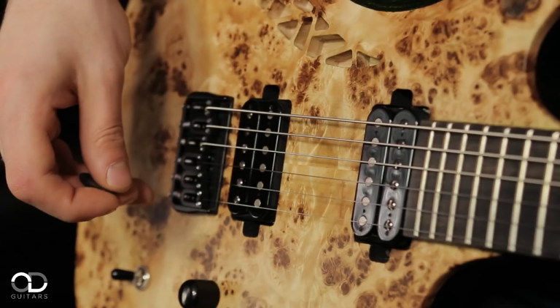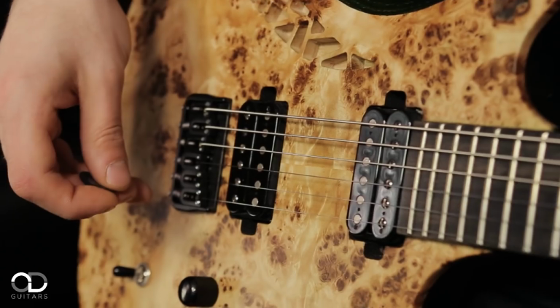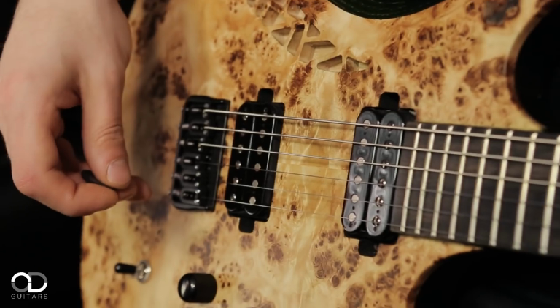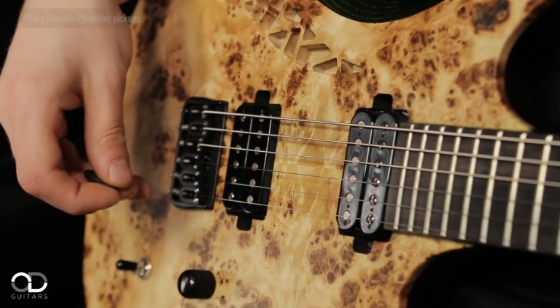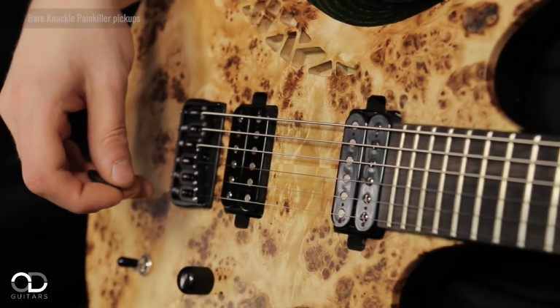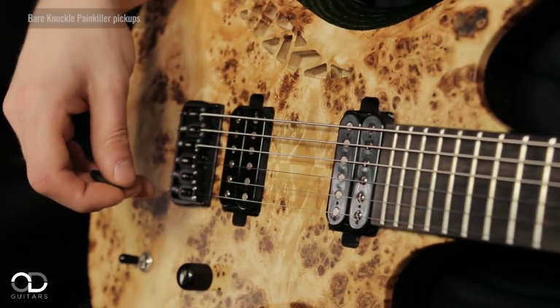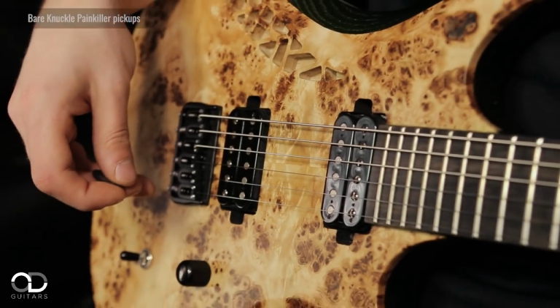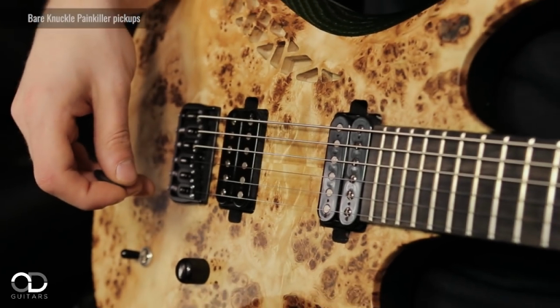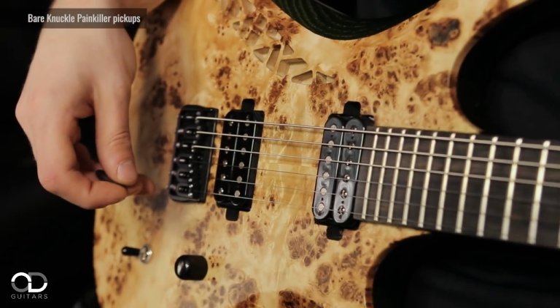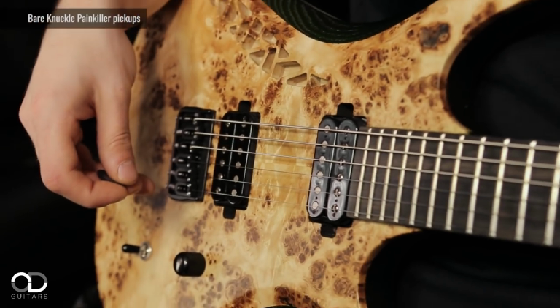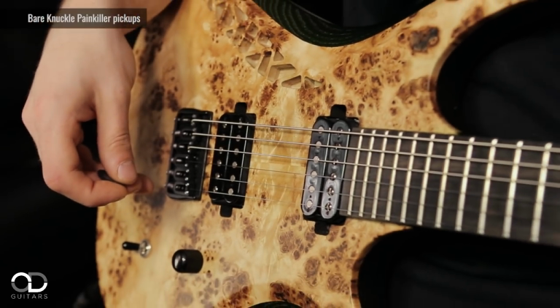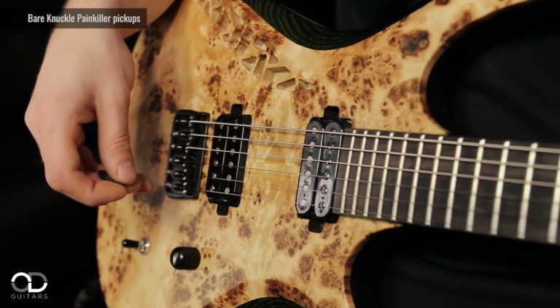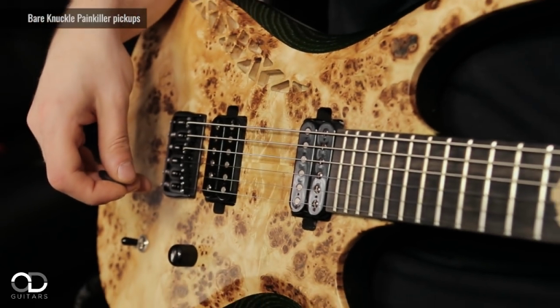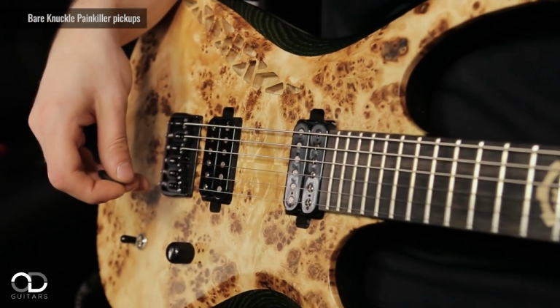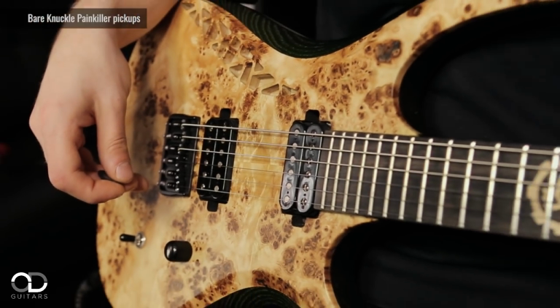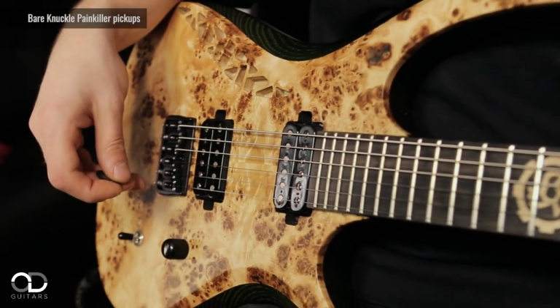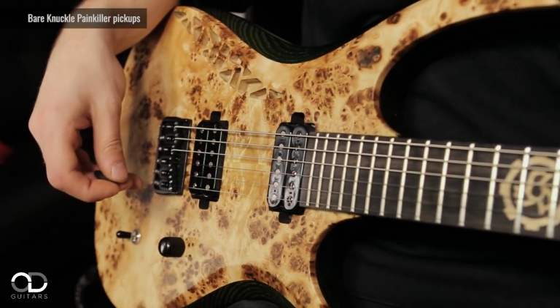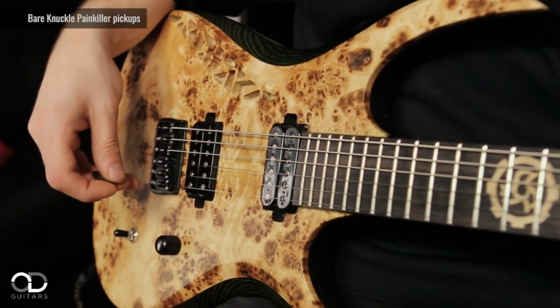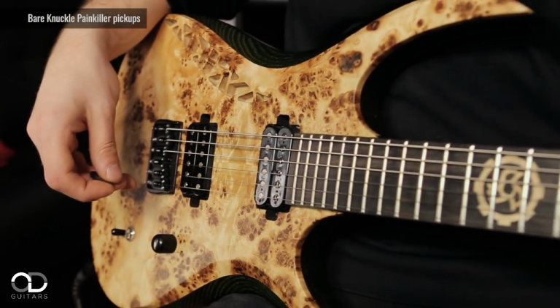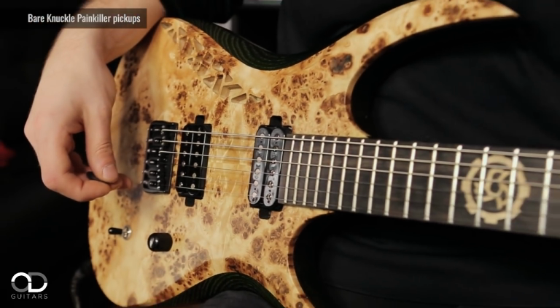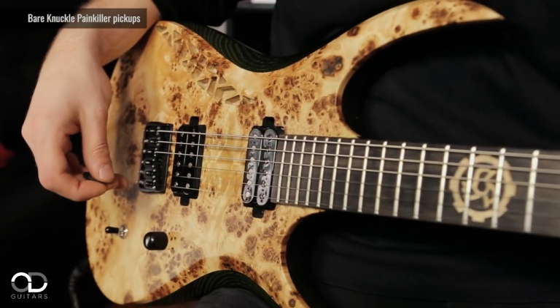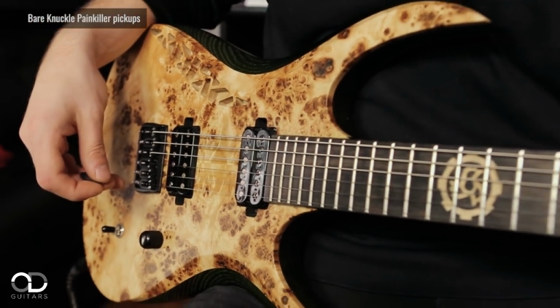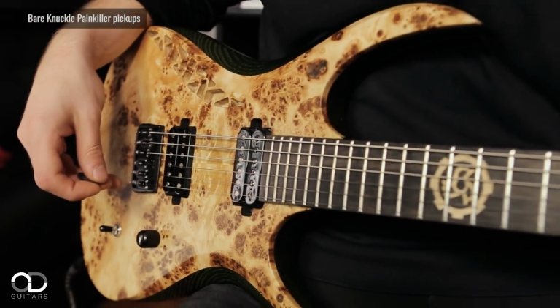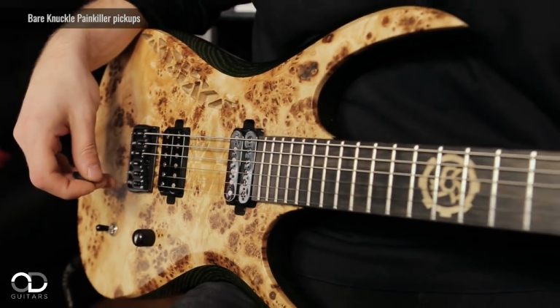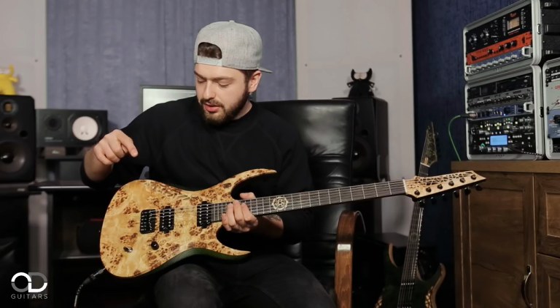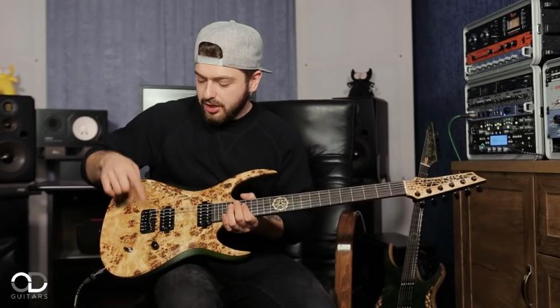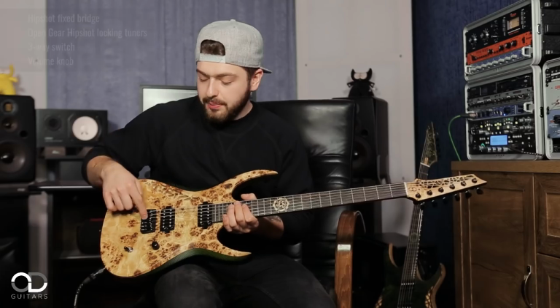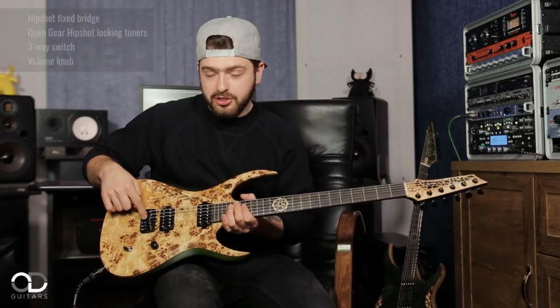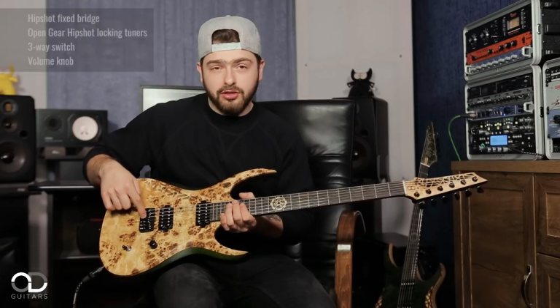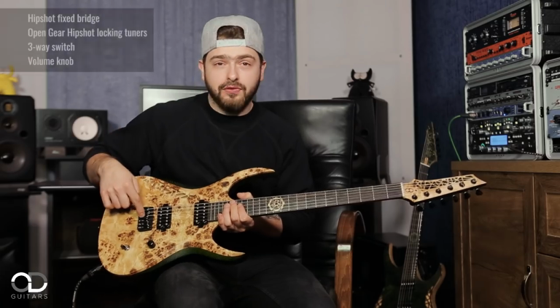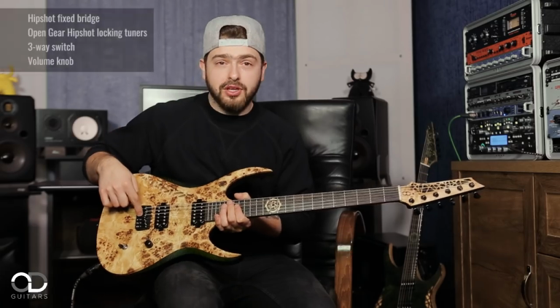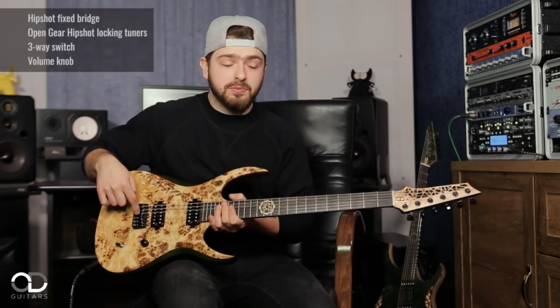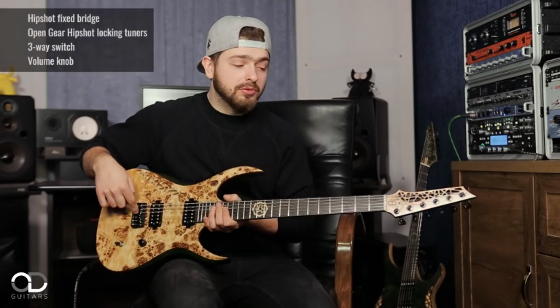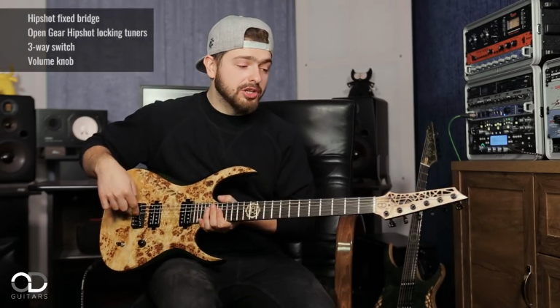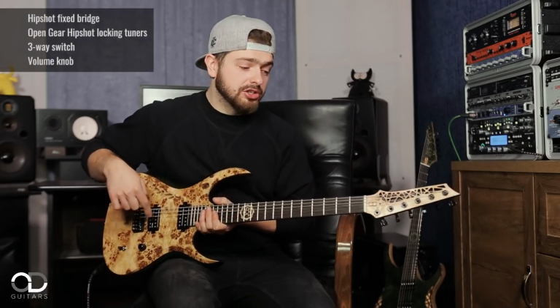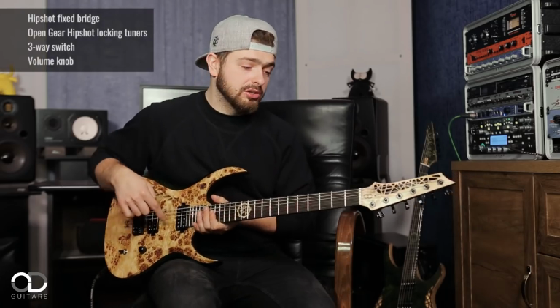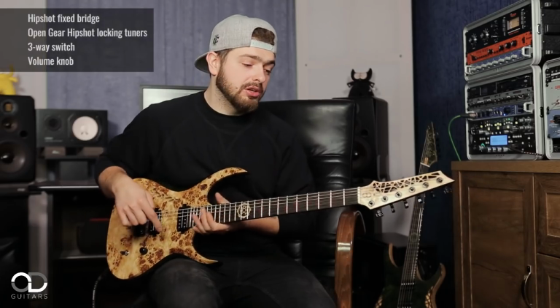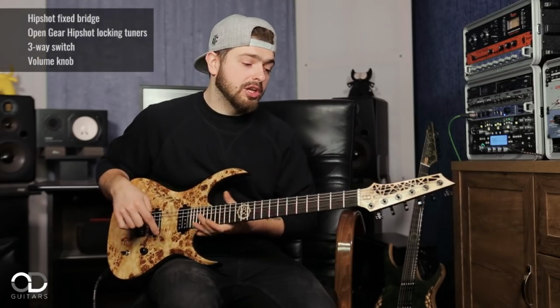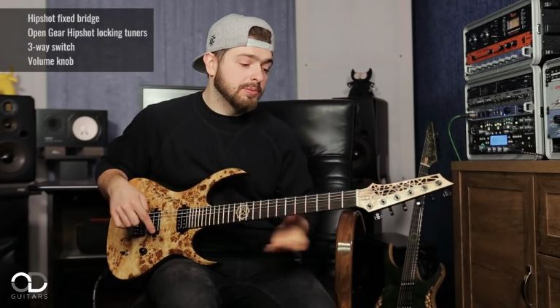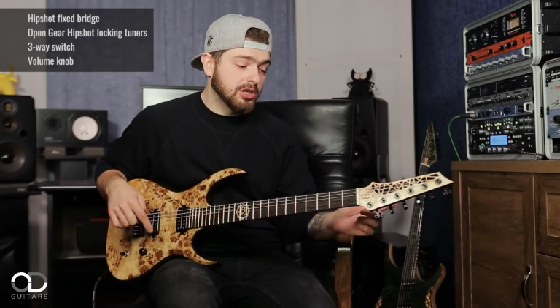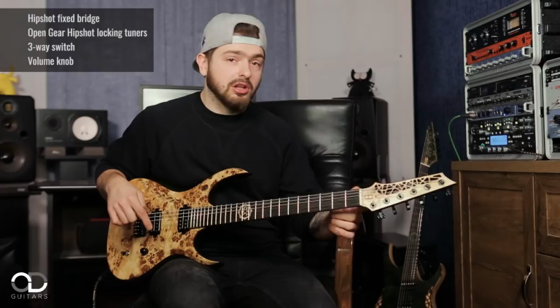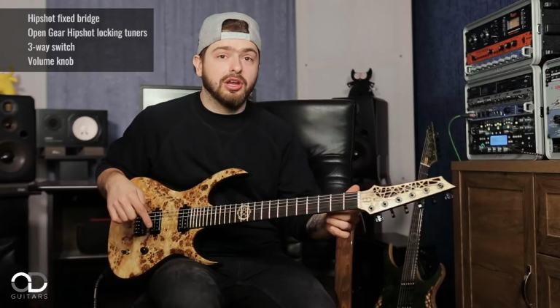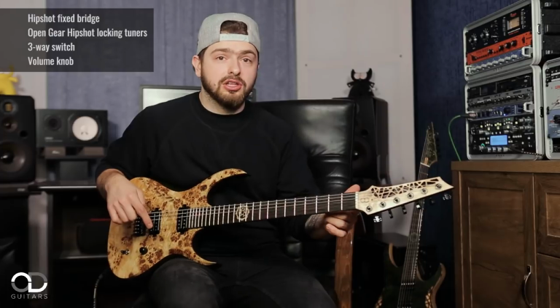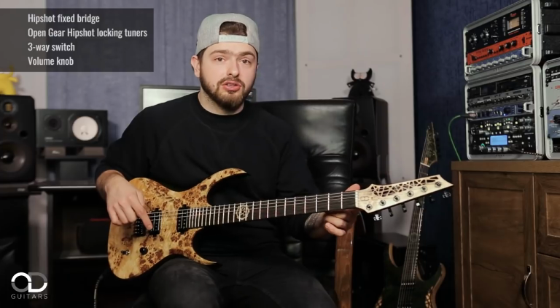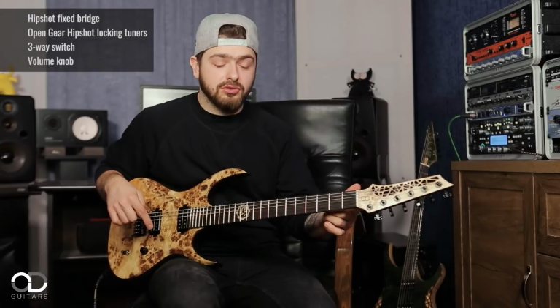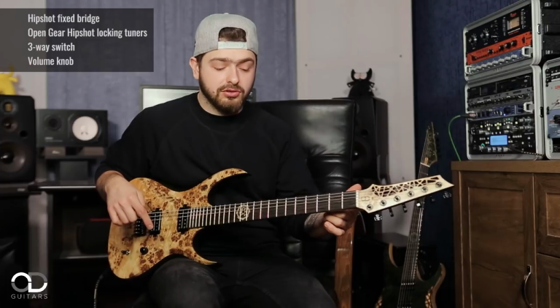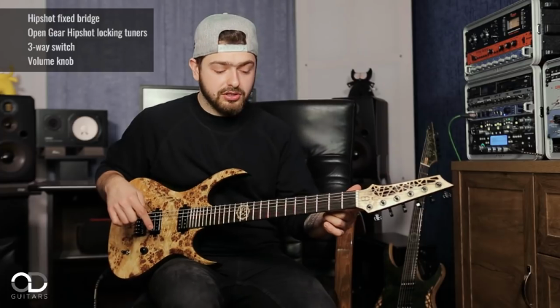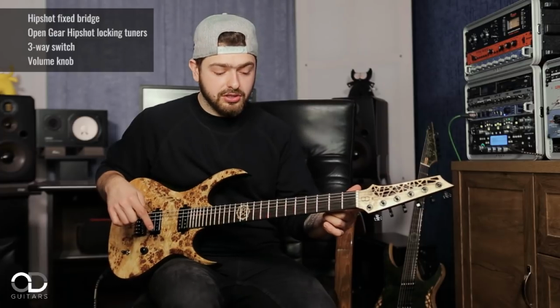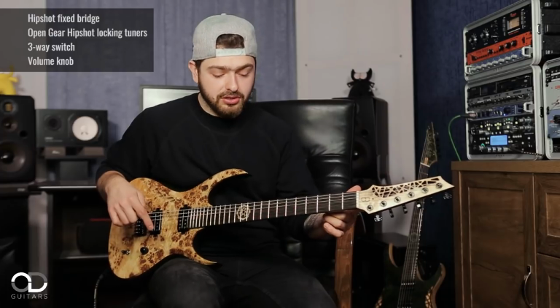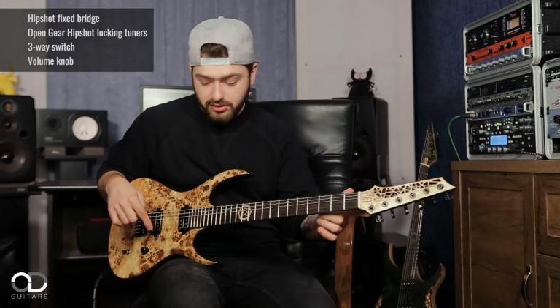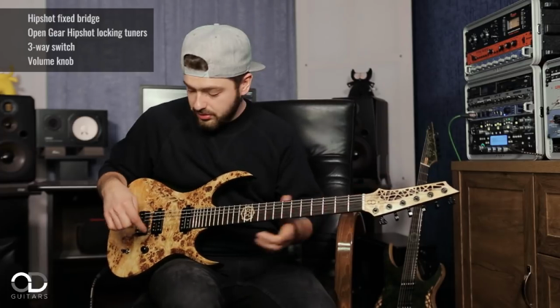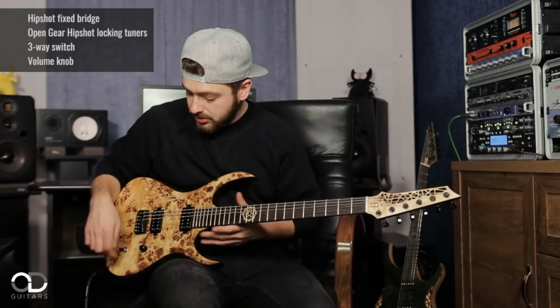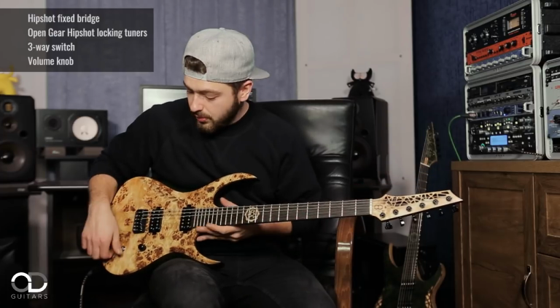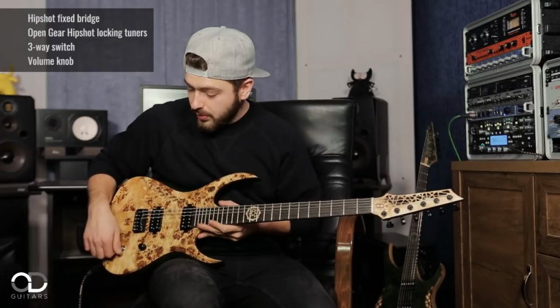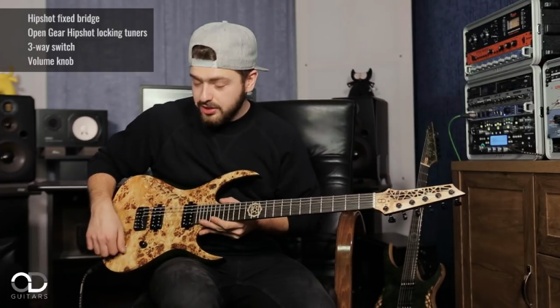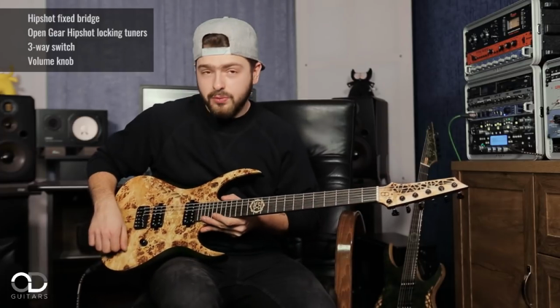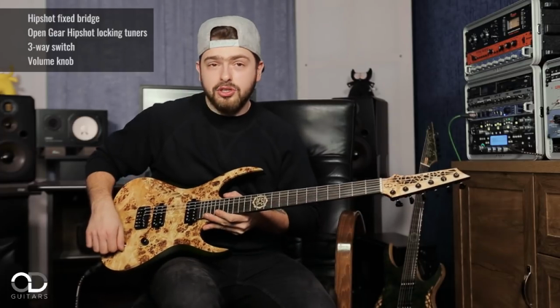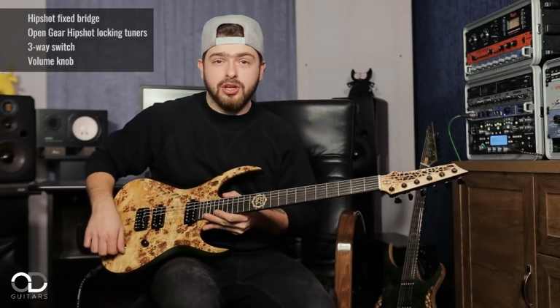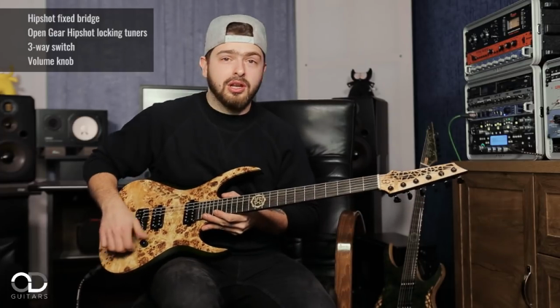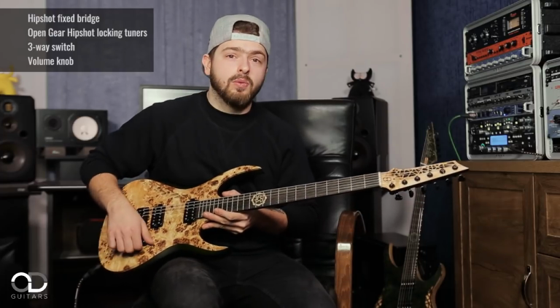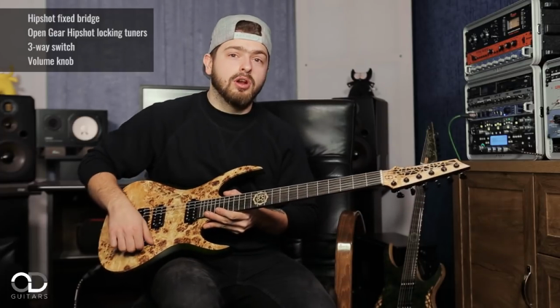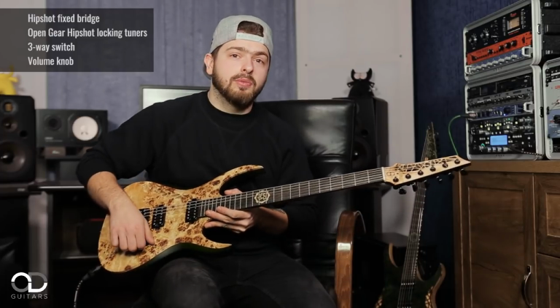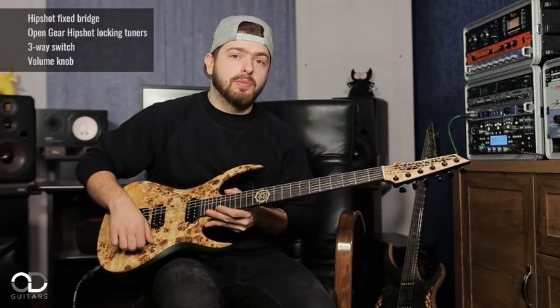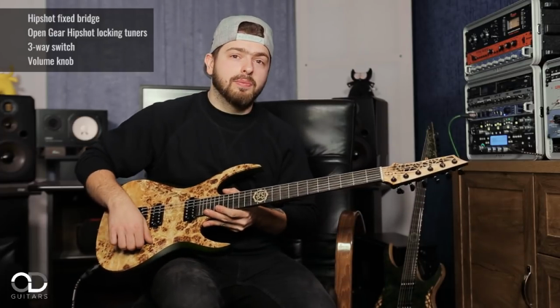We have here Barnacle Painkiller pickups, Hipshot fixed bridge, Hipshot locking tuners, three-way switch and a volume knob.